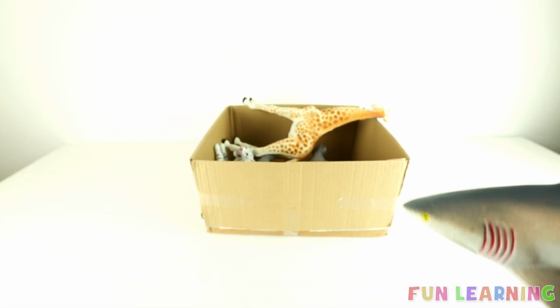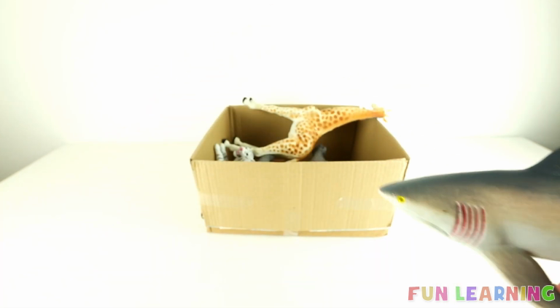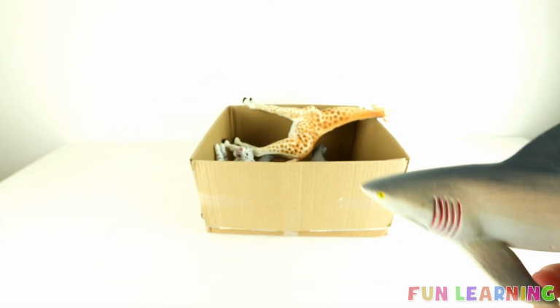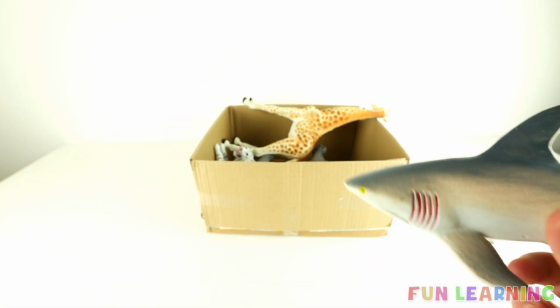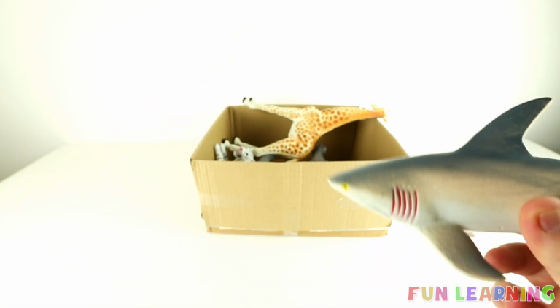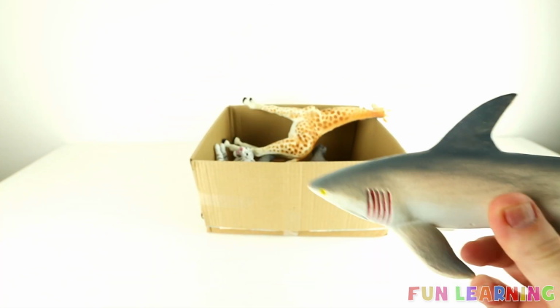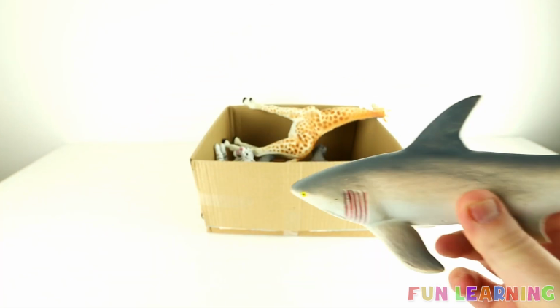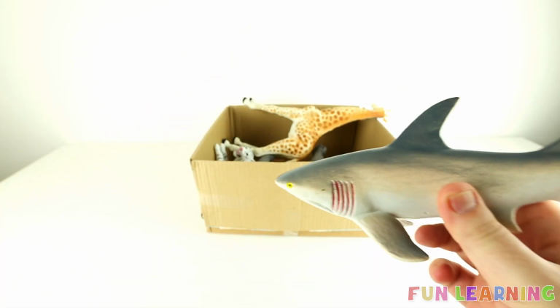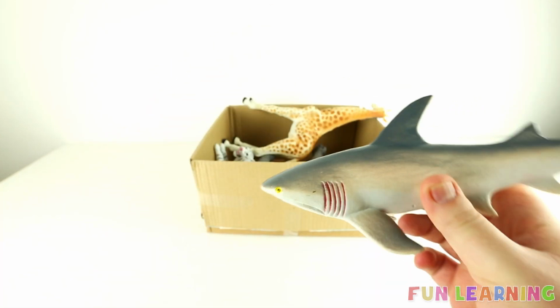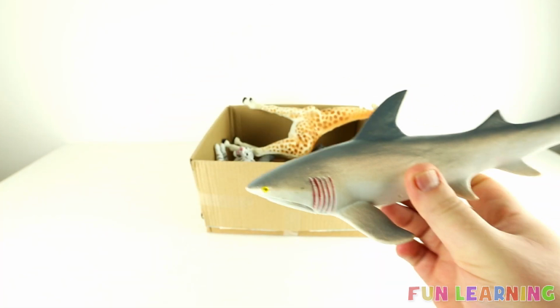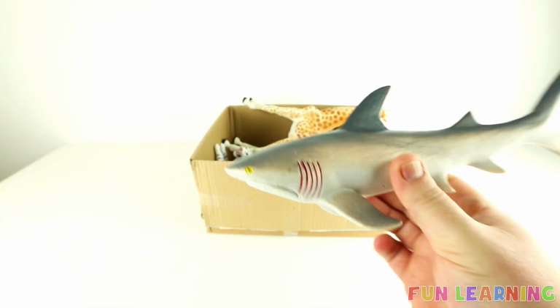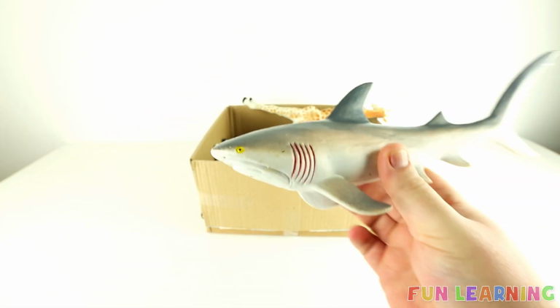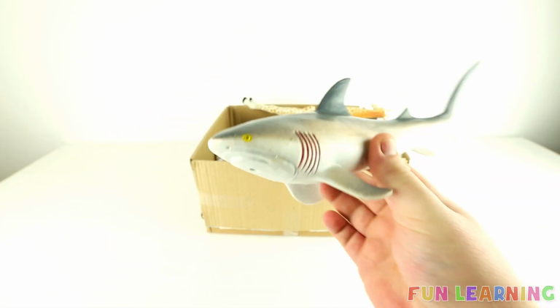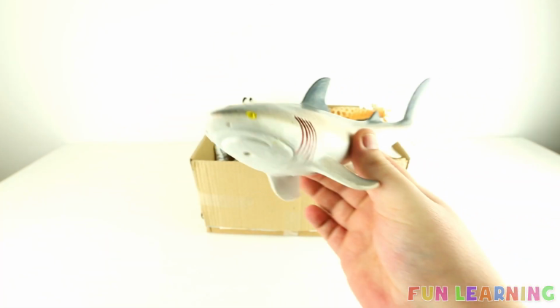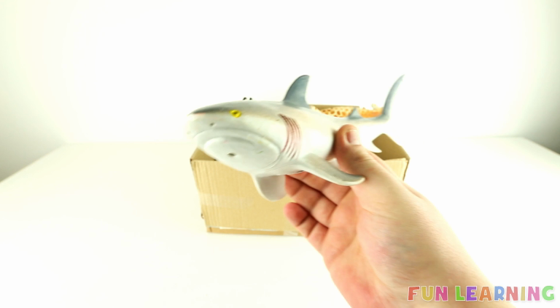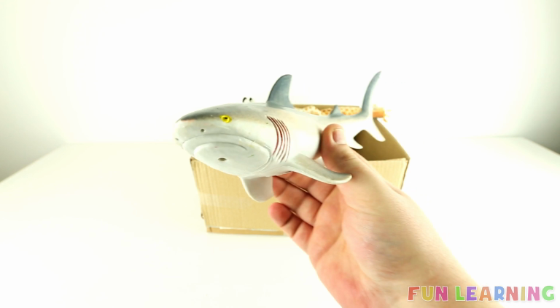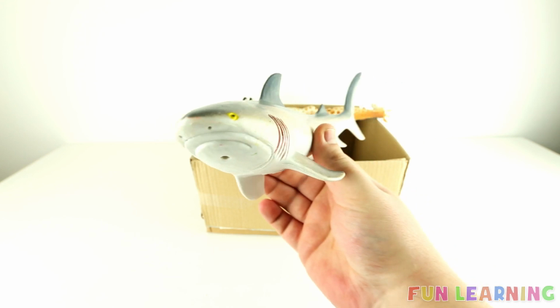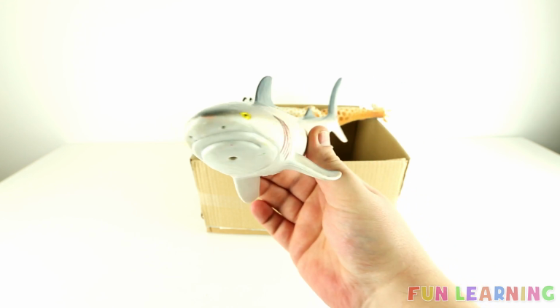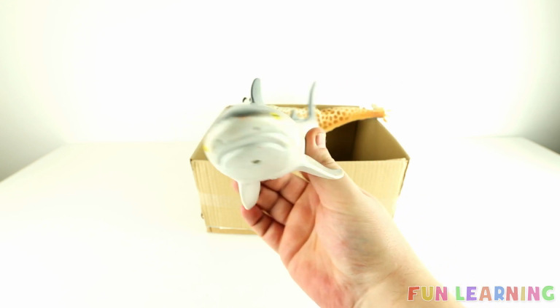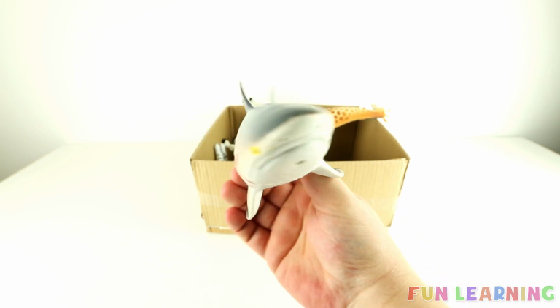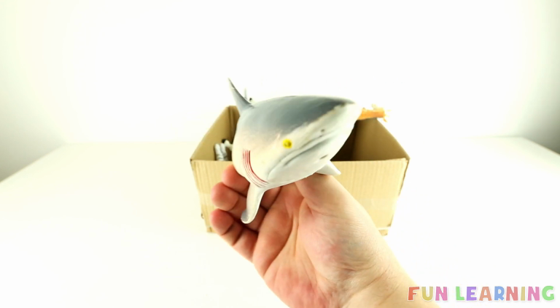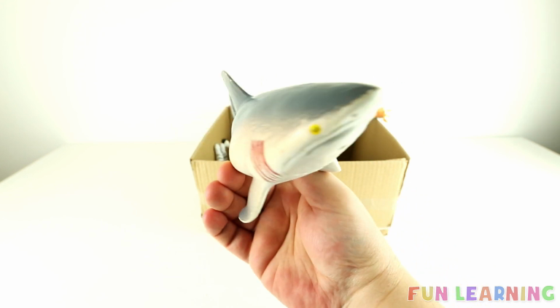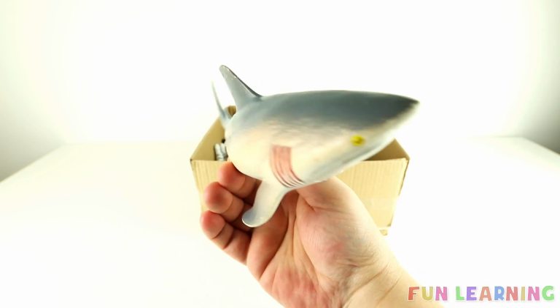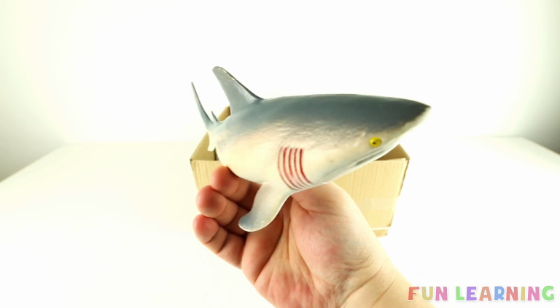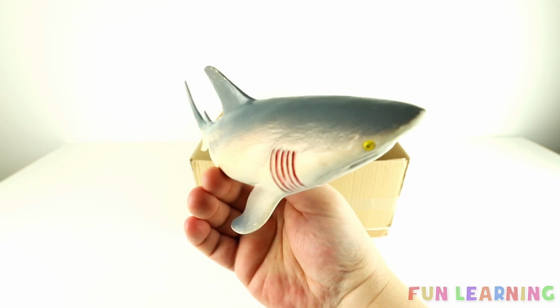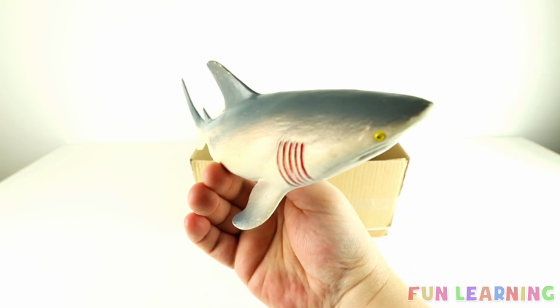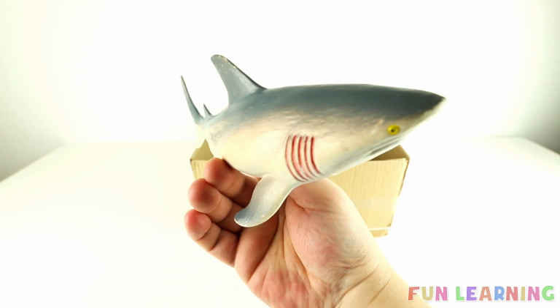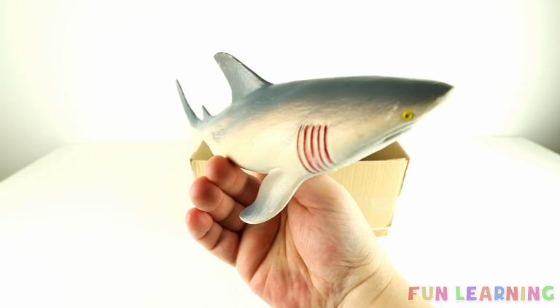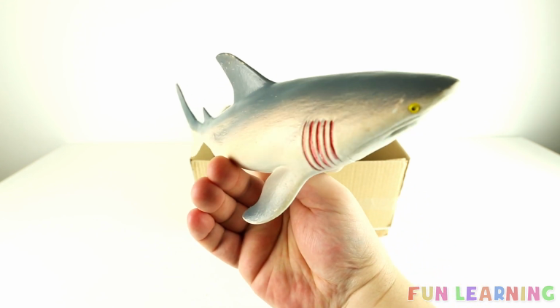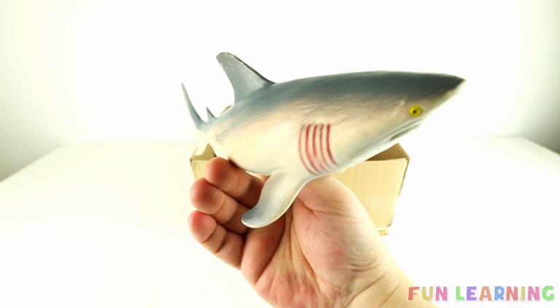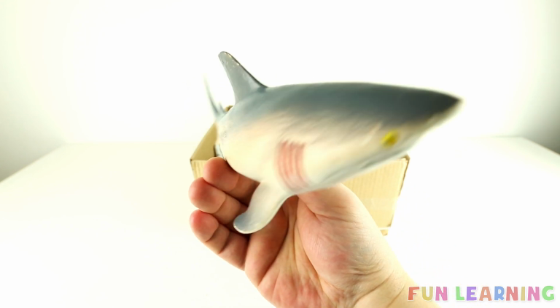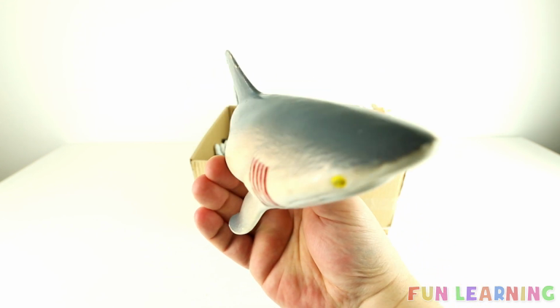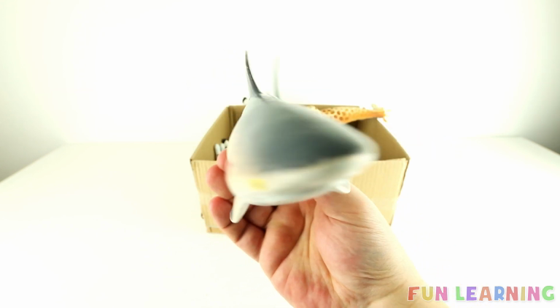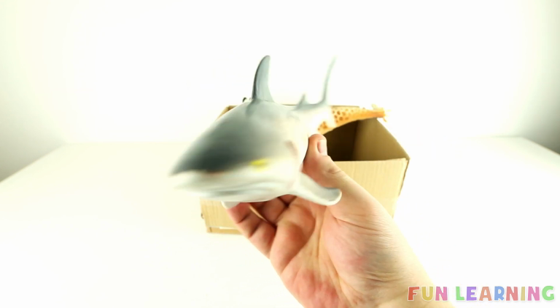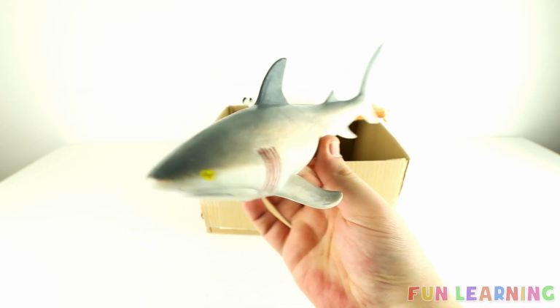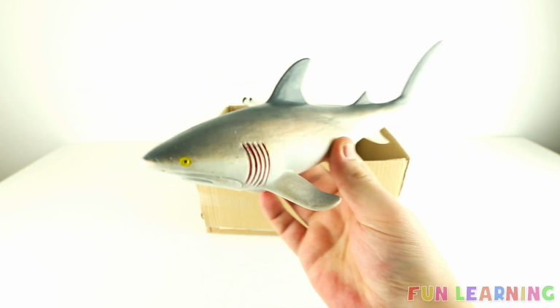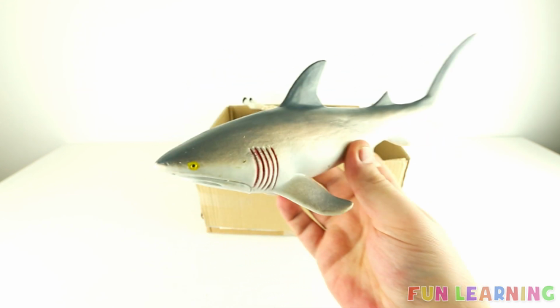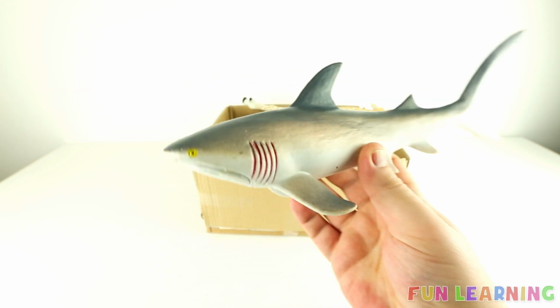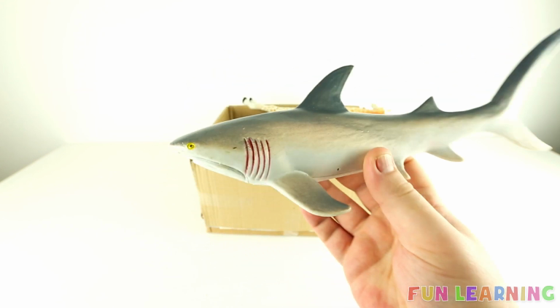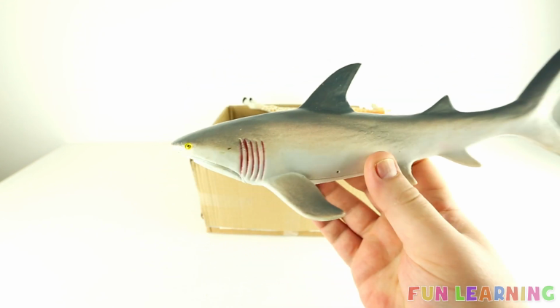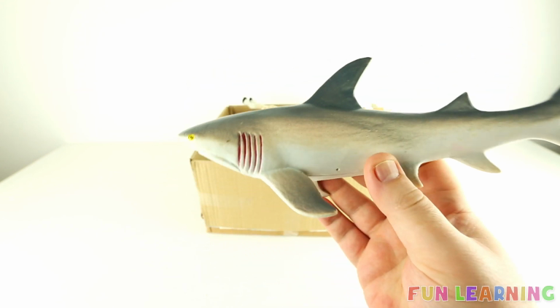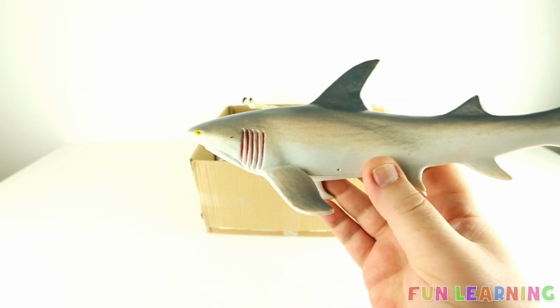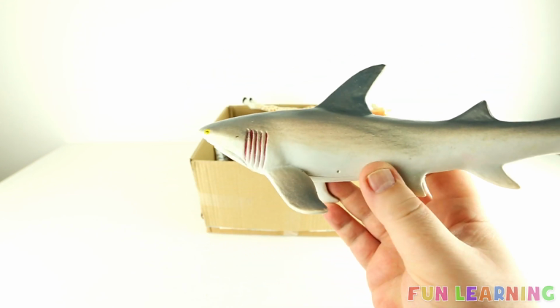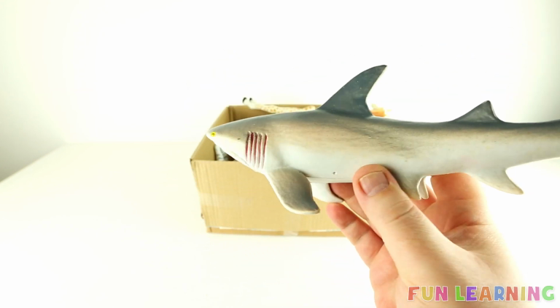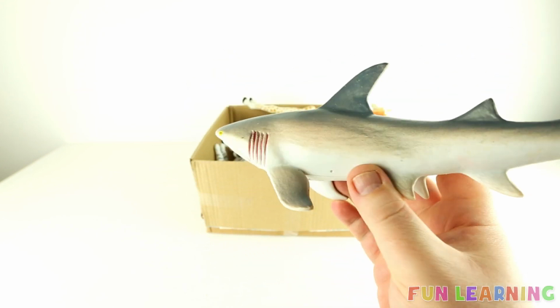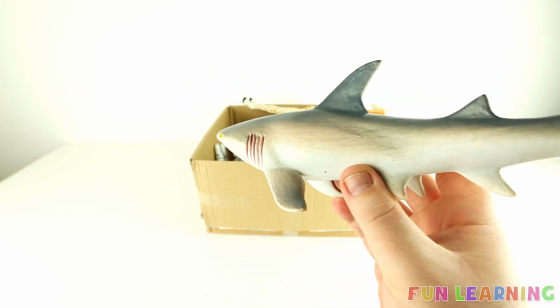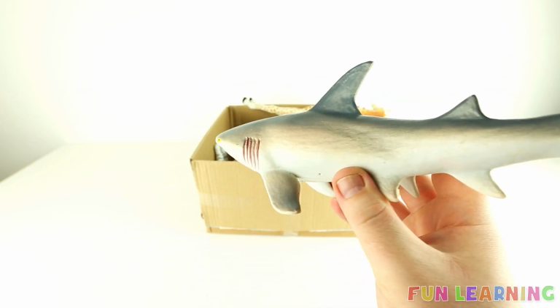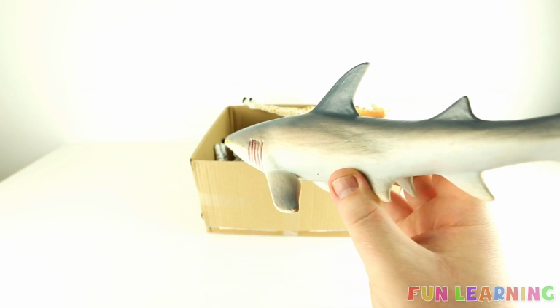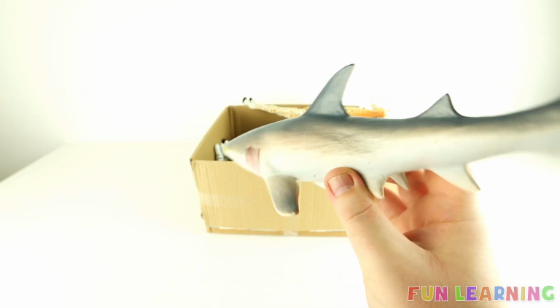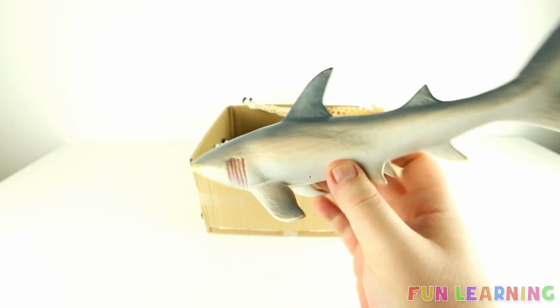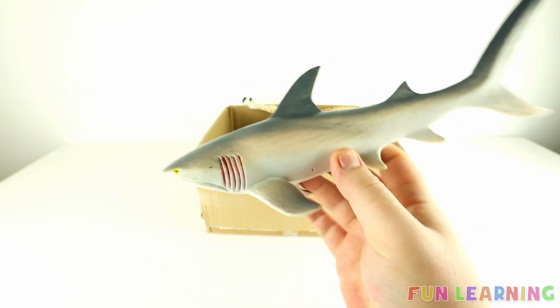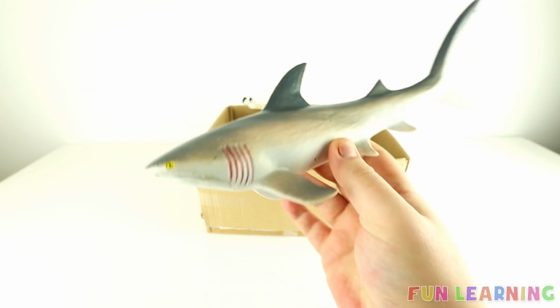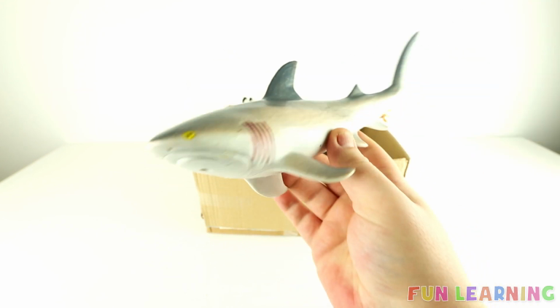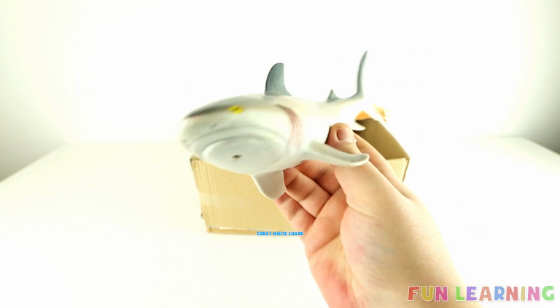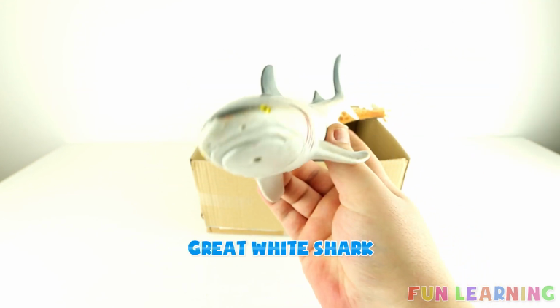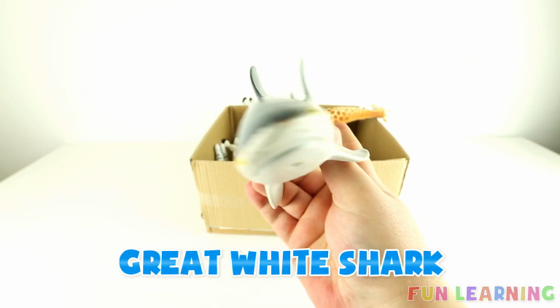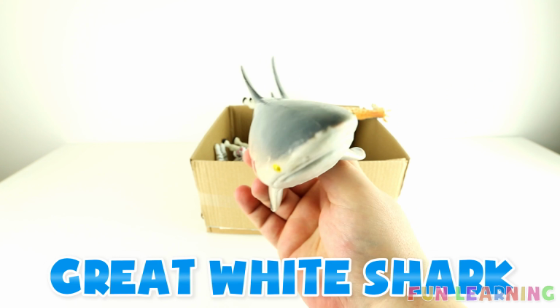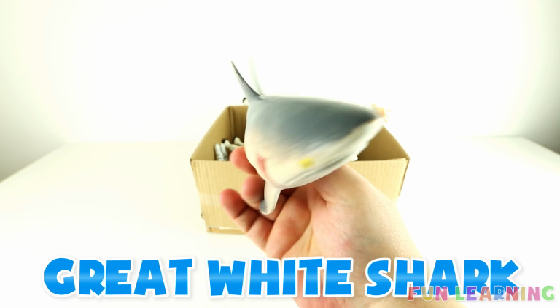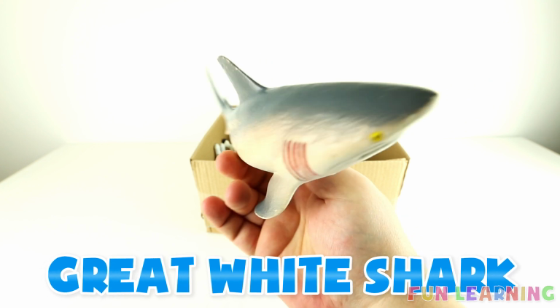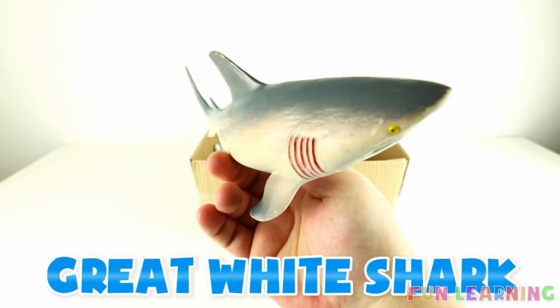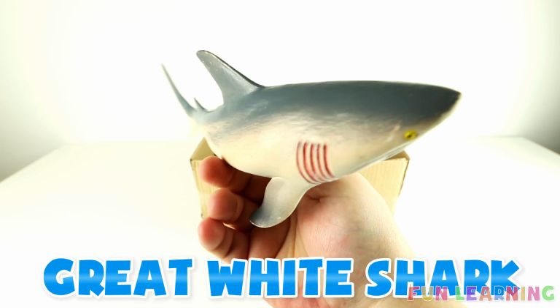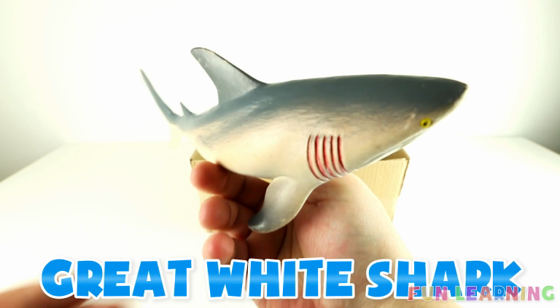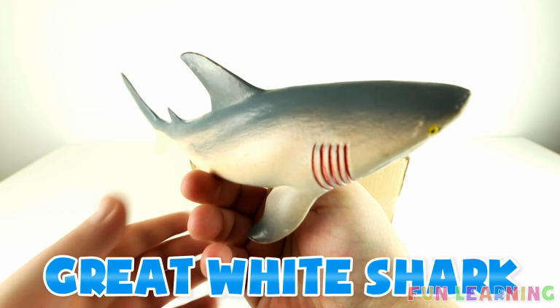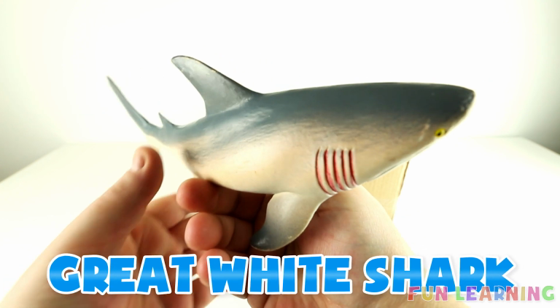Can you name this sea creature? It's a great white shark.